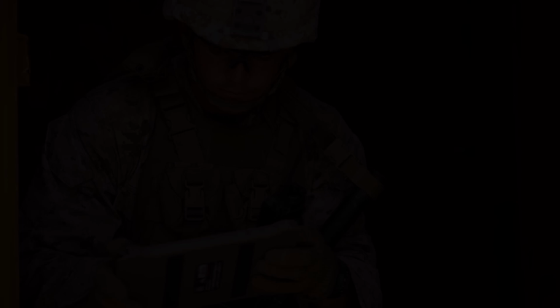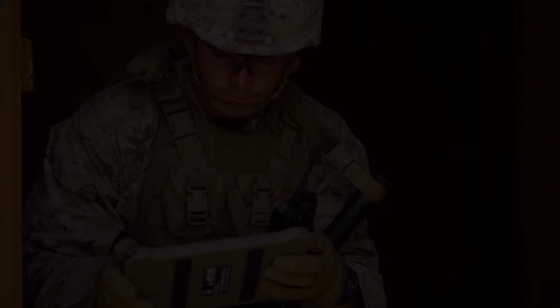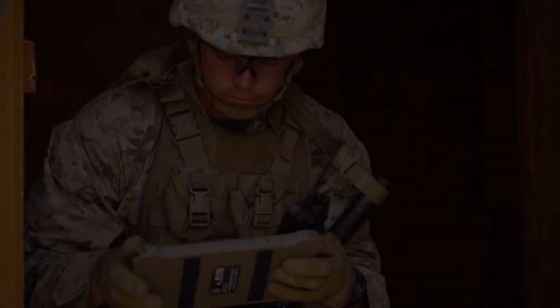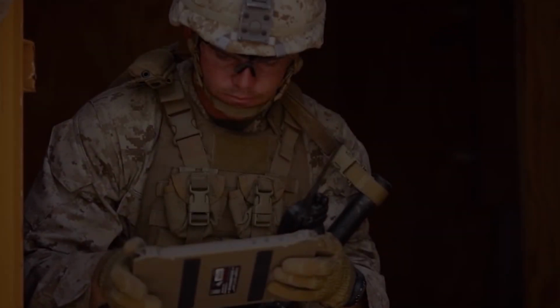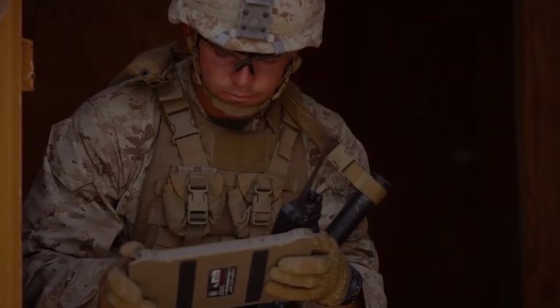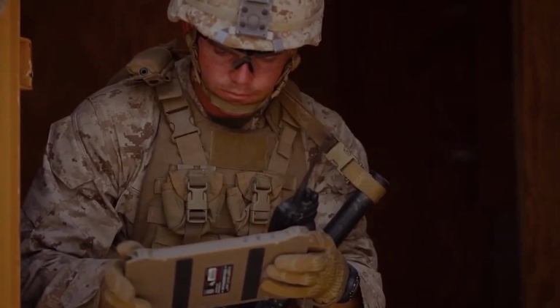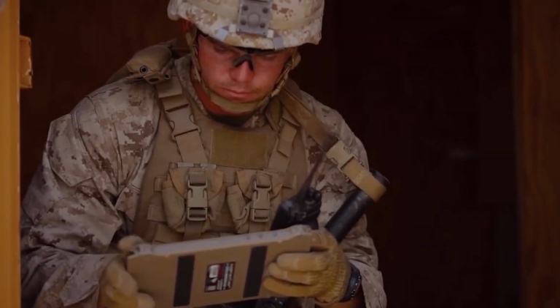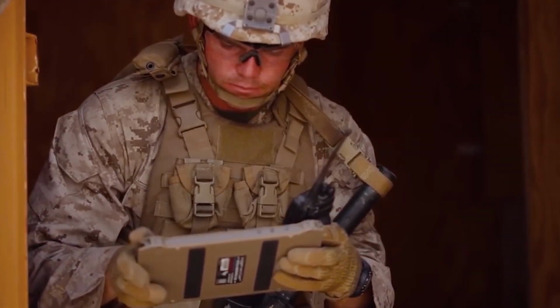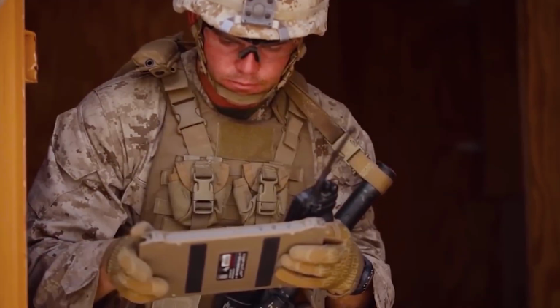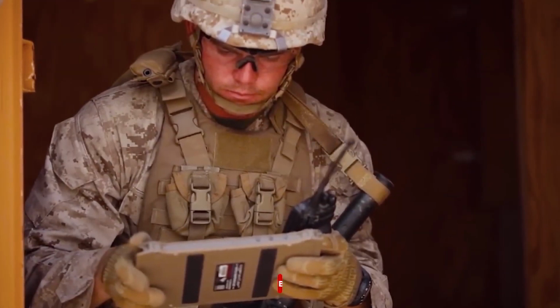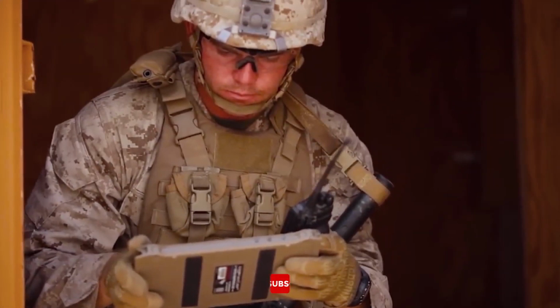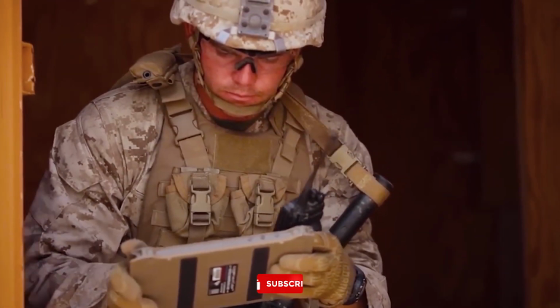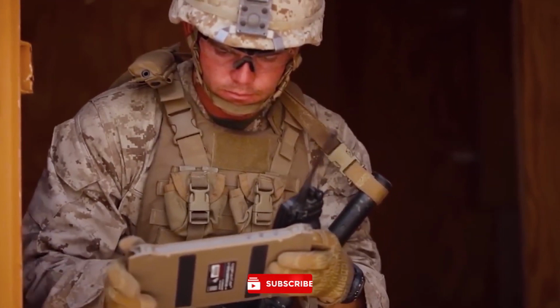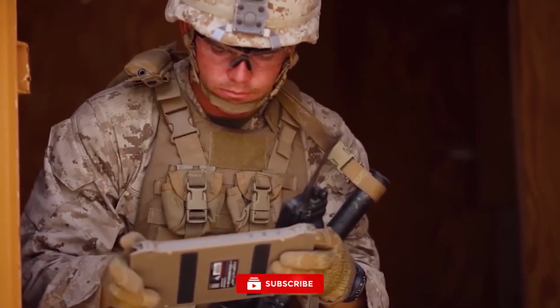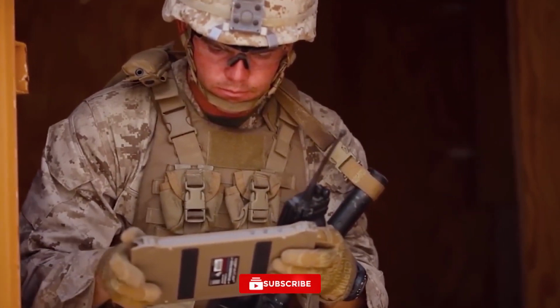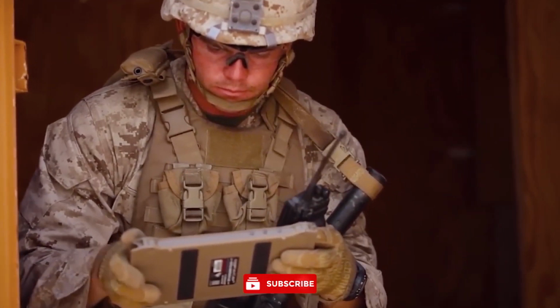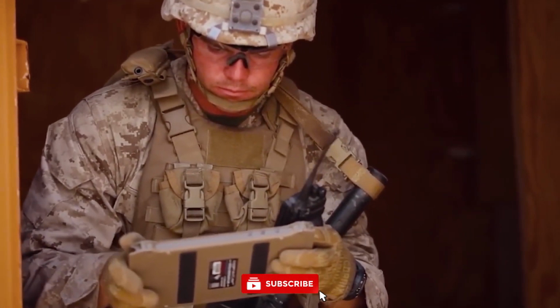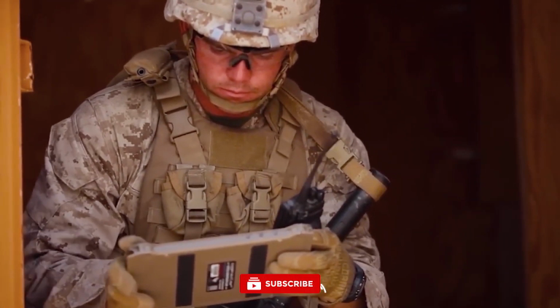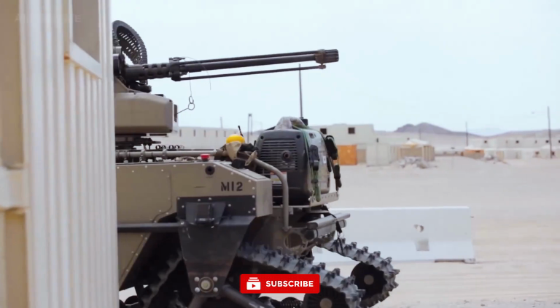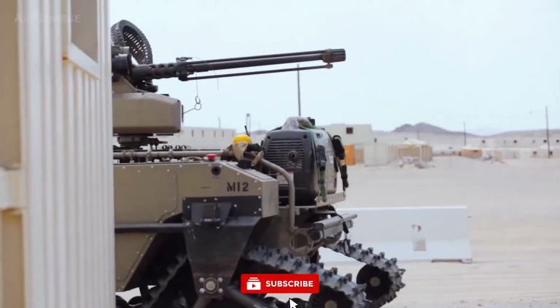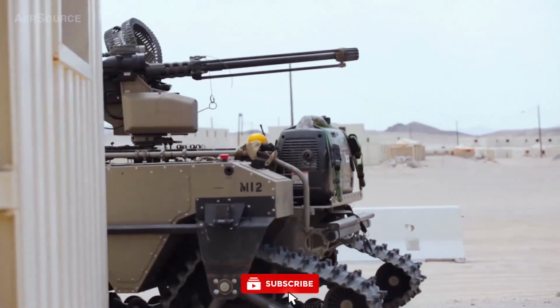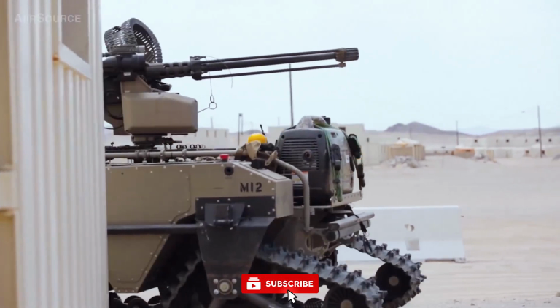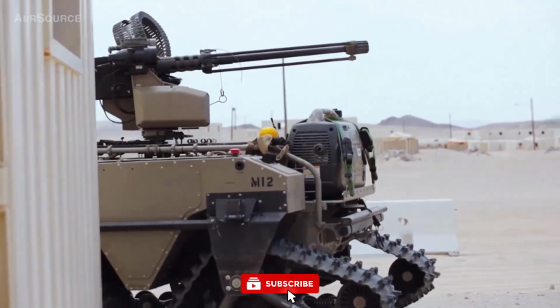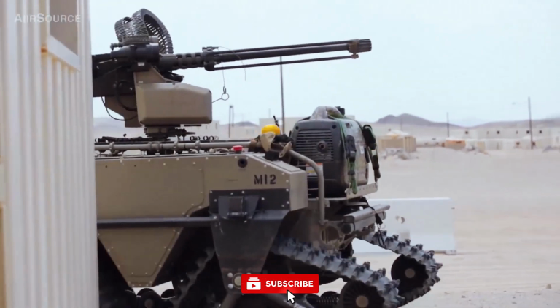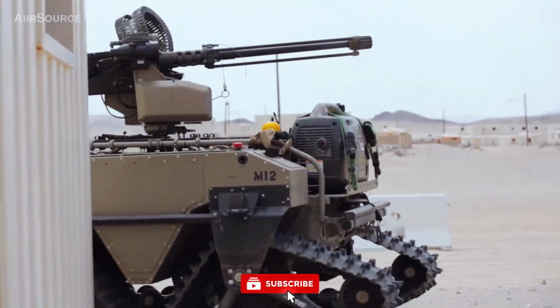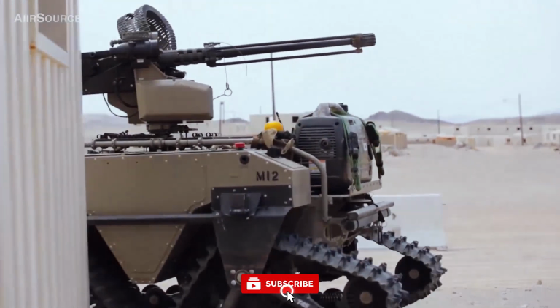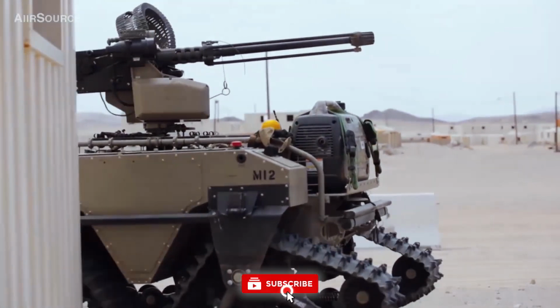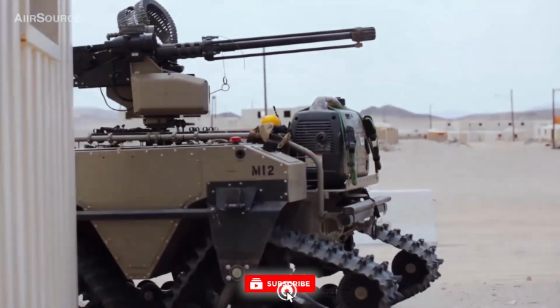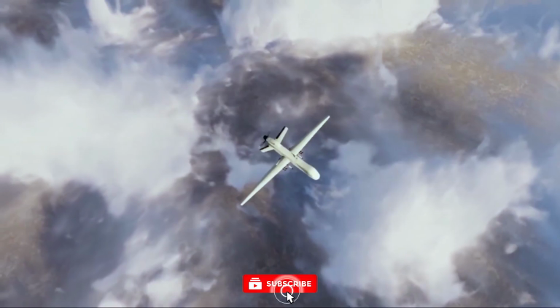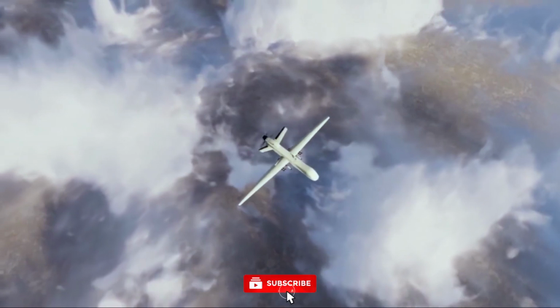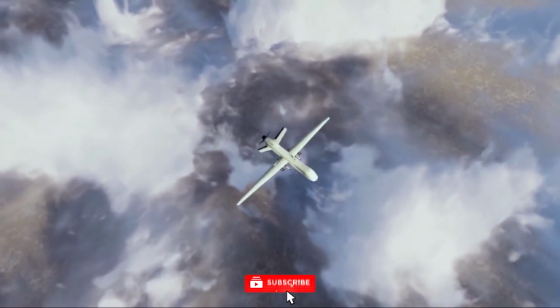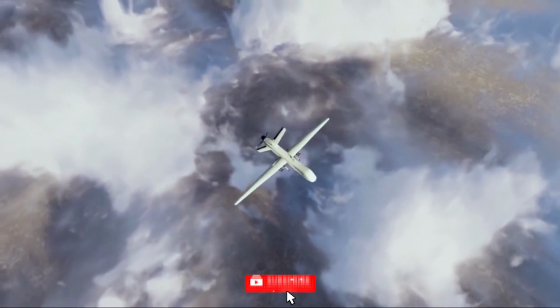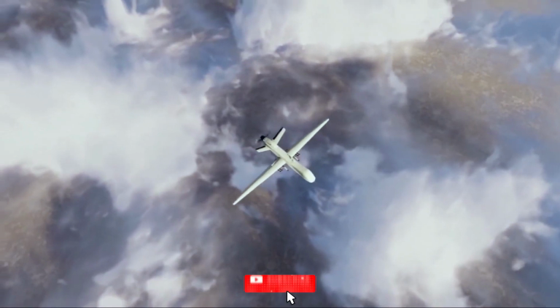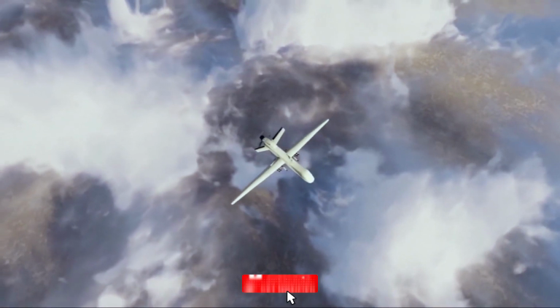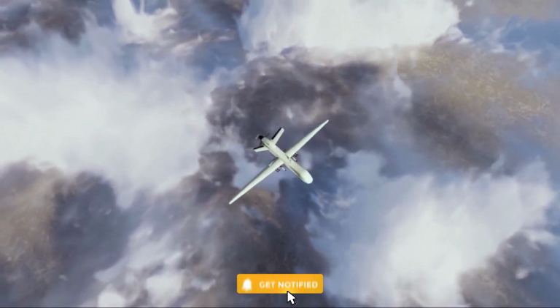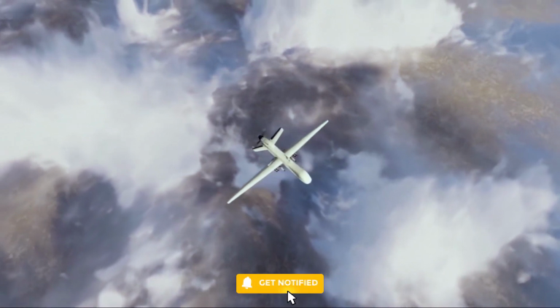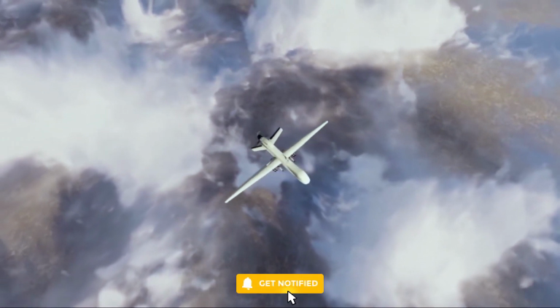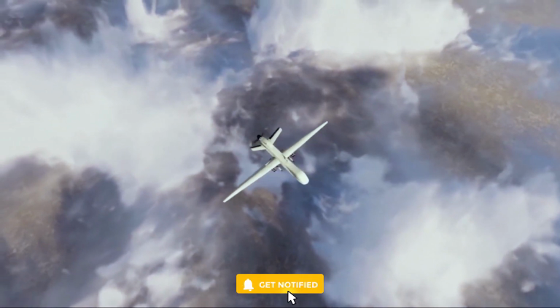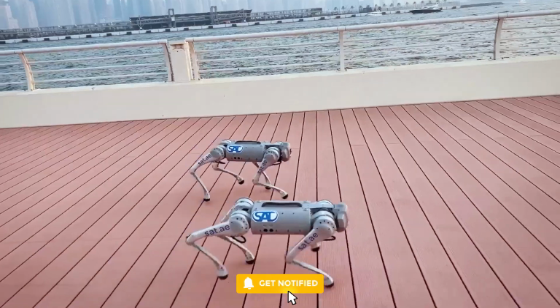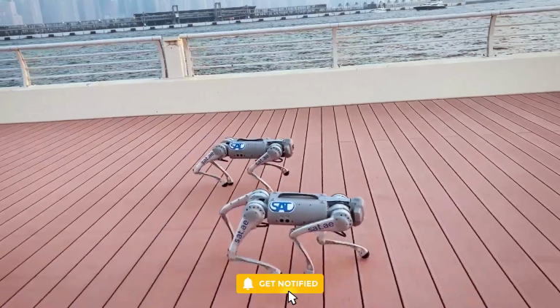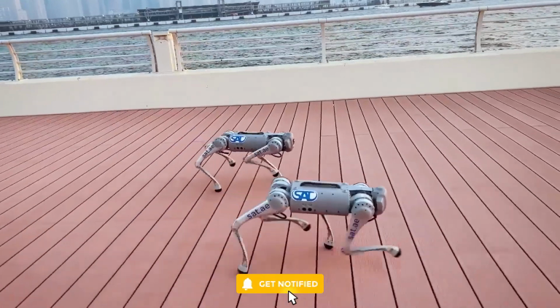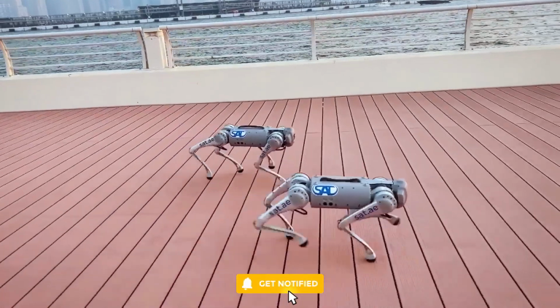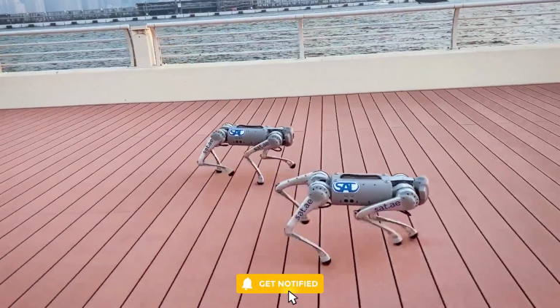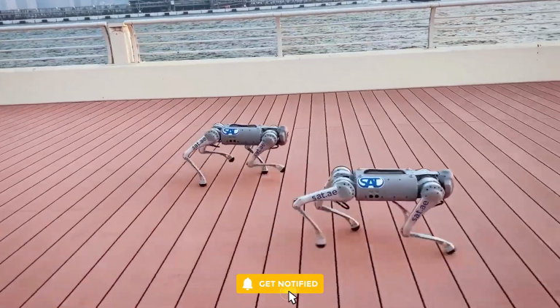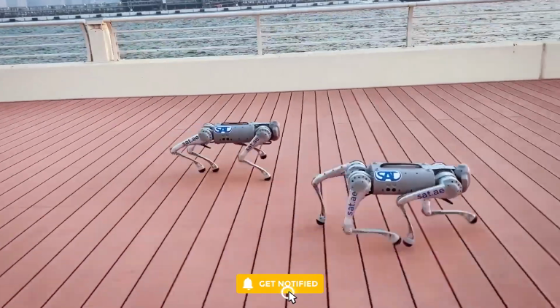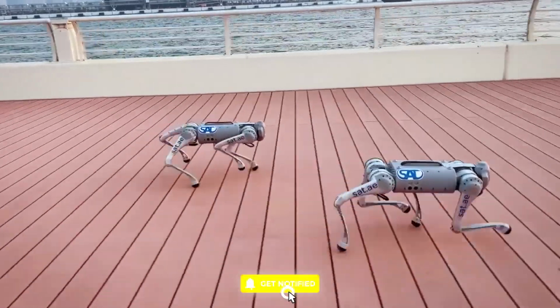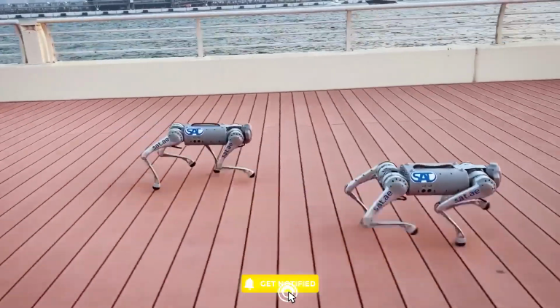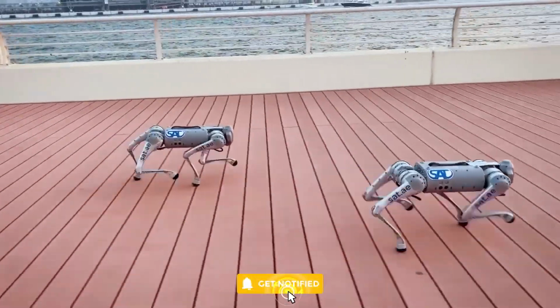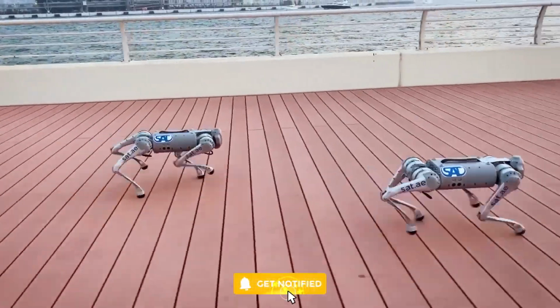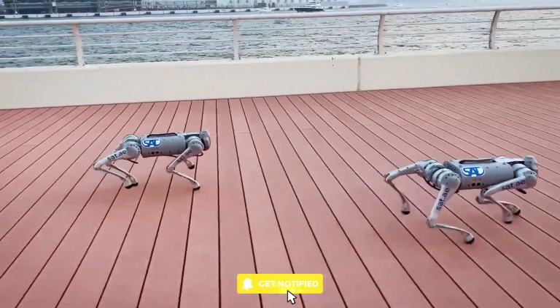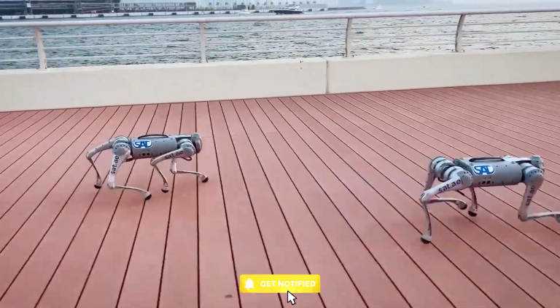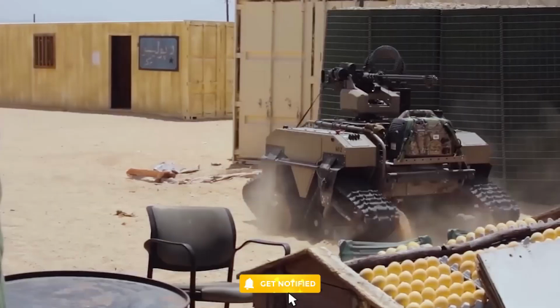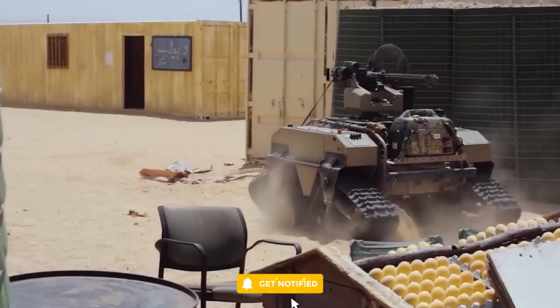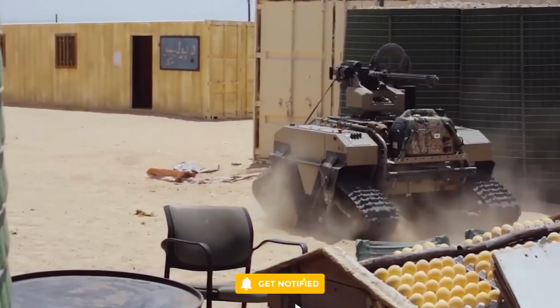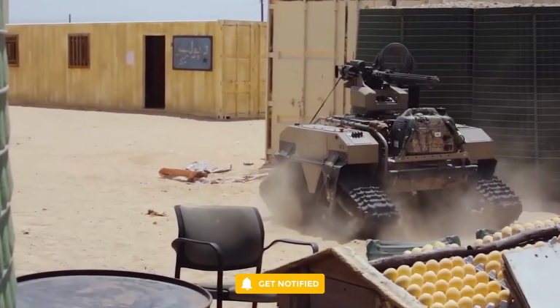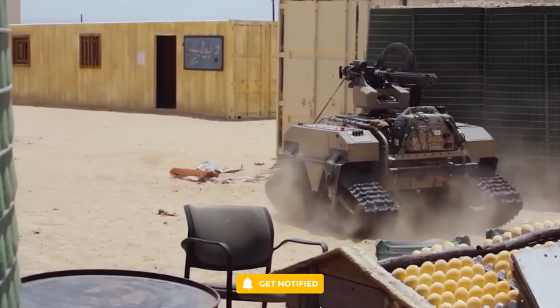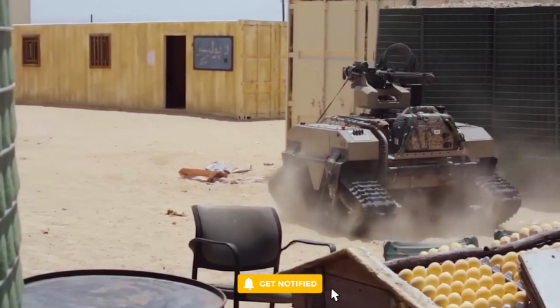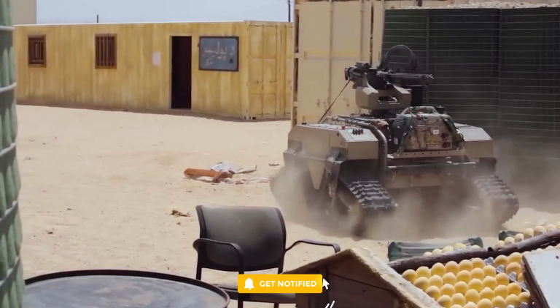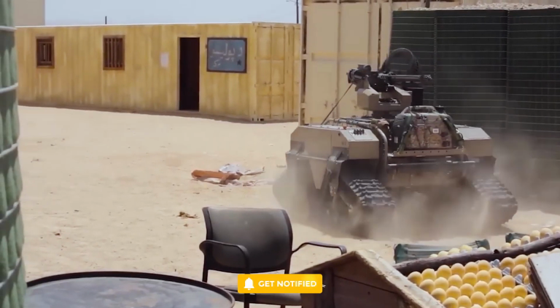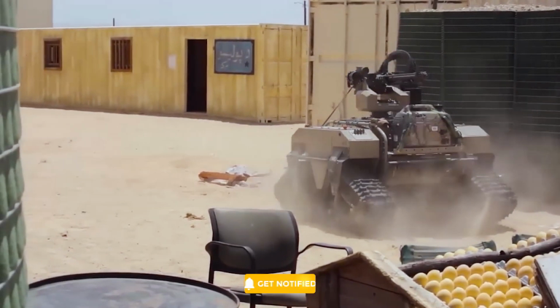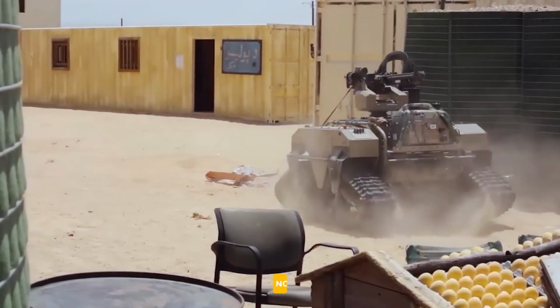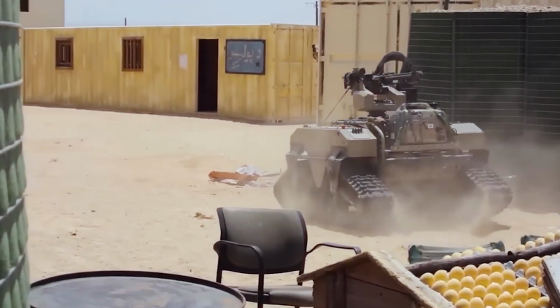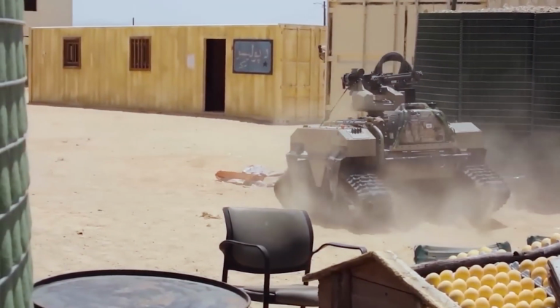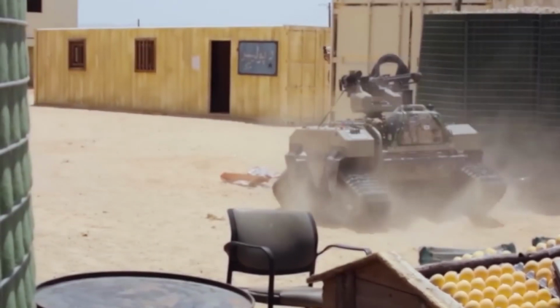From remote-controlled weapon systems to autonomous ground and aerial vehicles, join us as we reveal the most advanced killer robots.